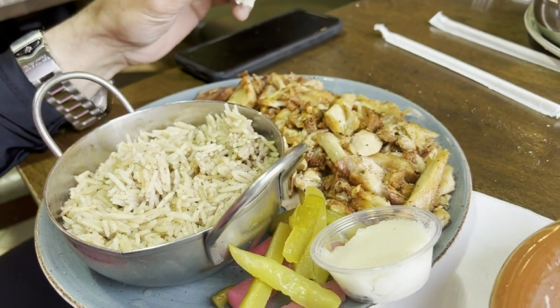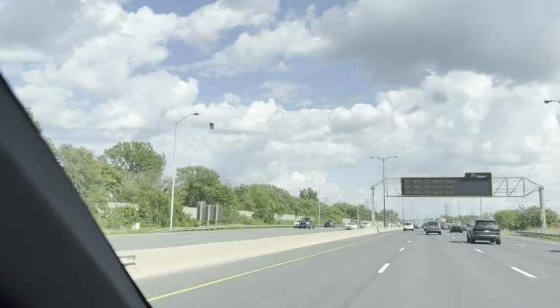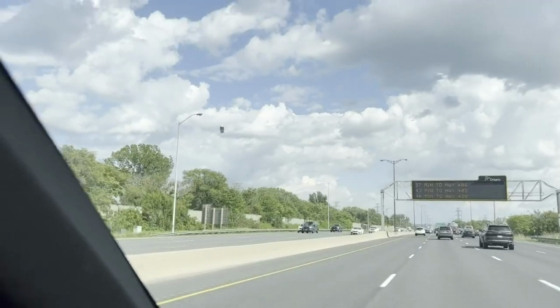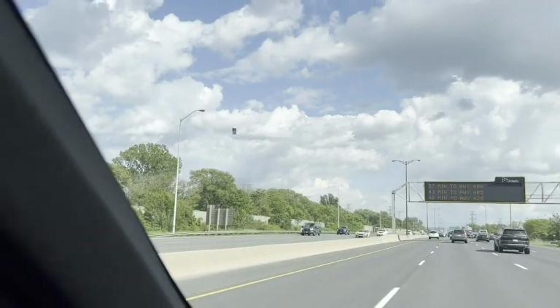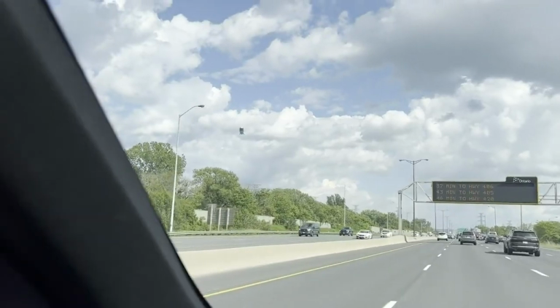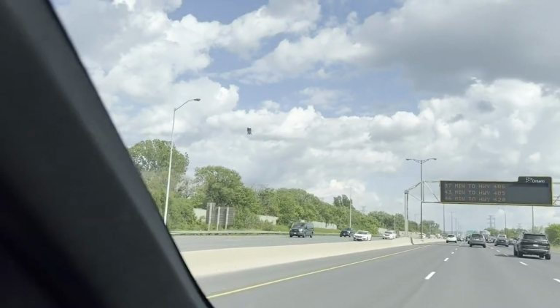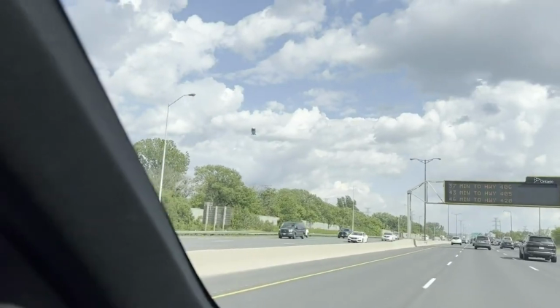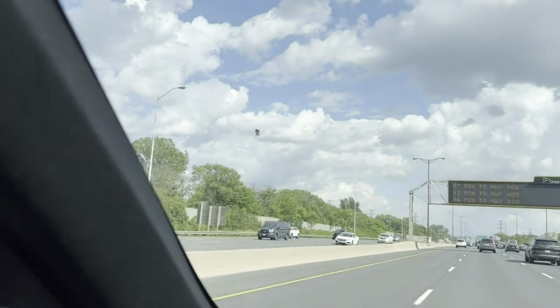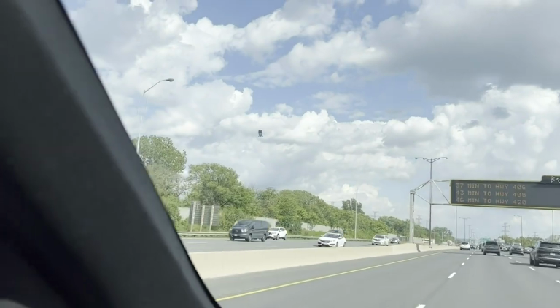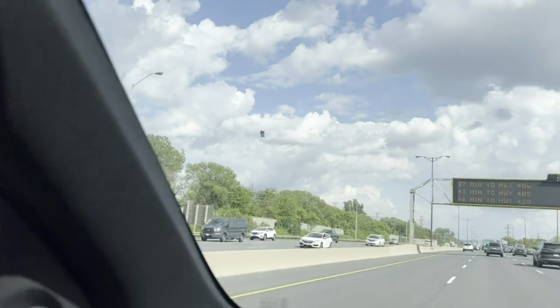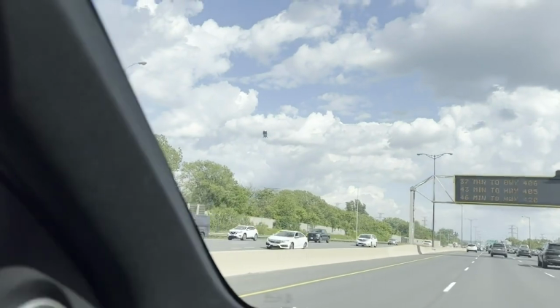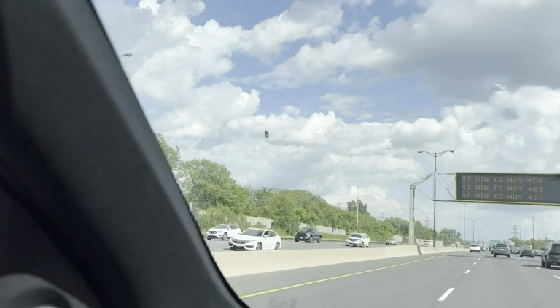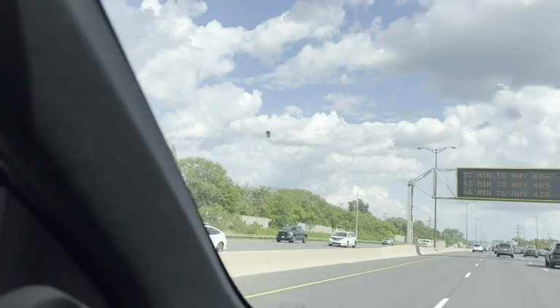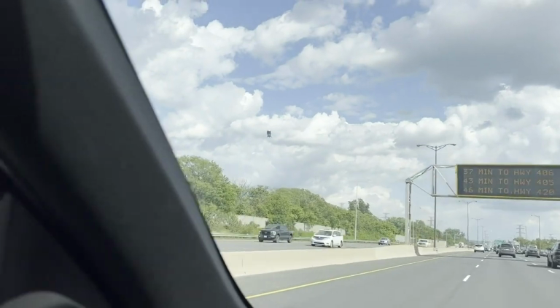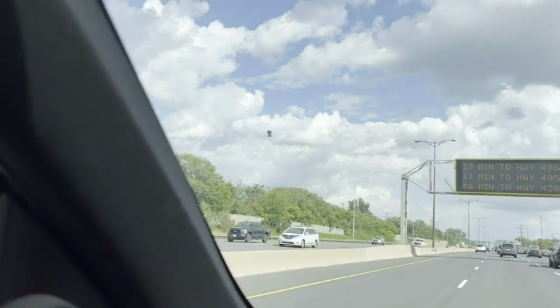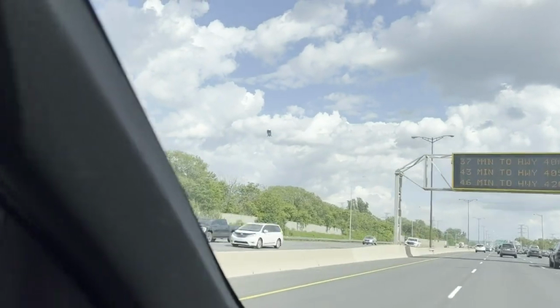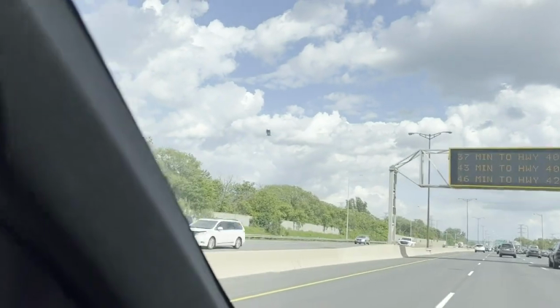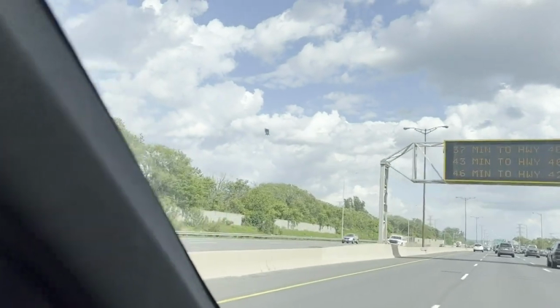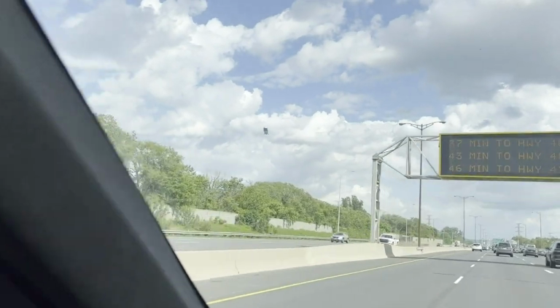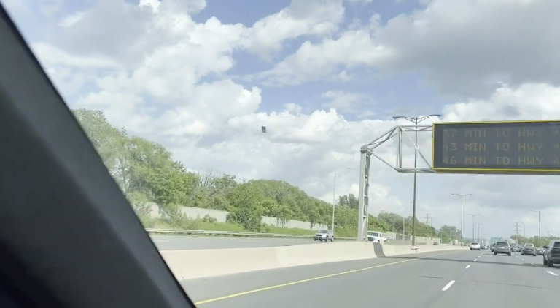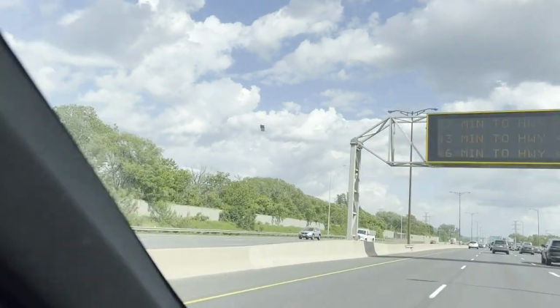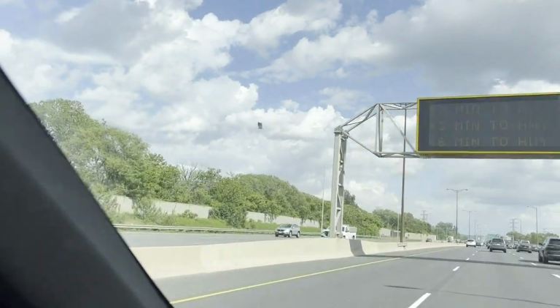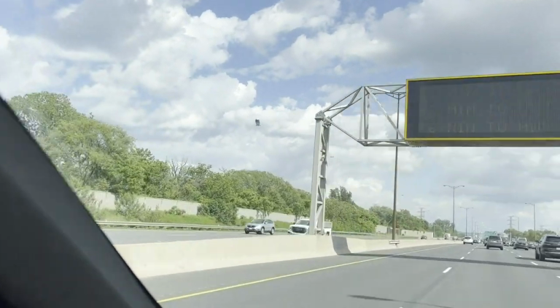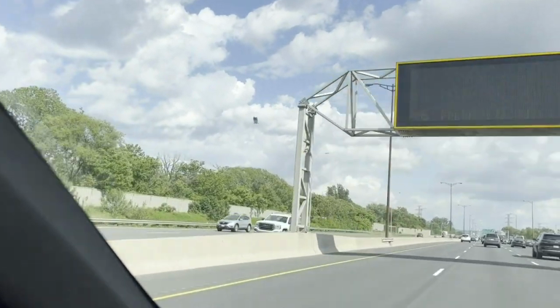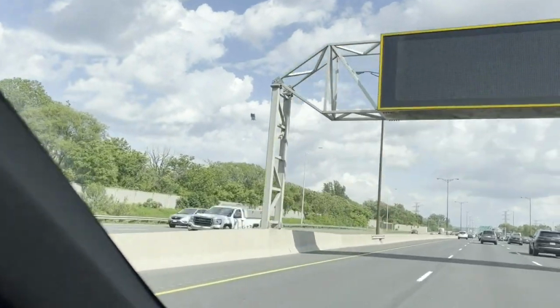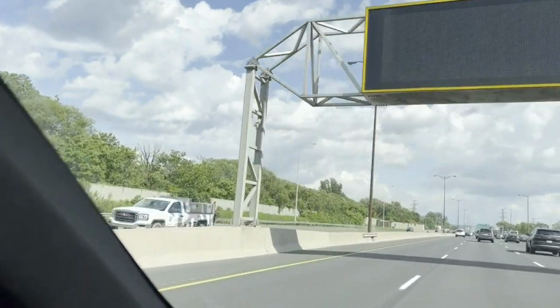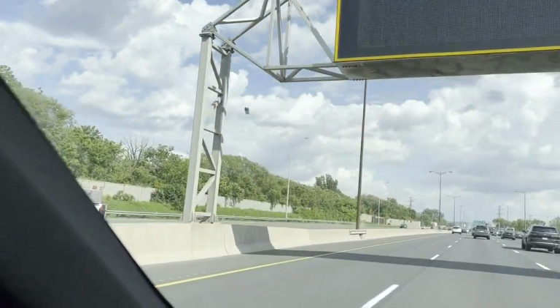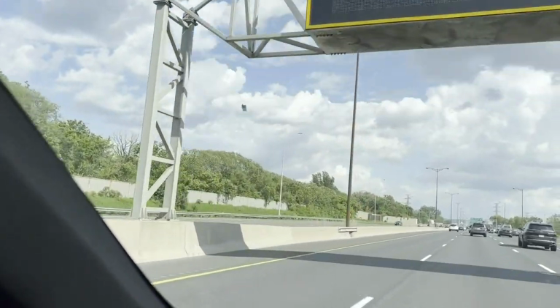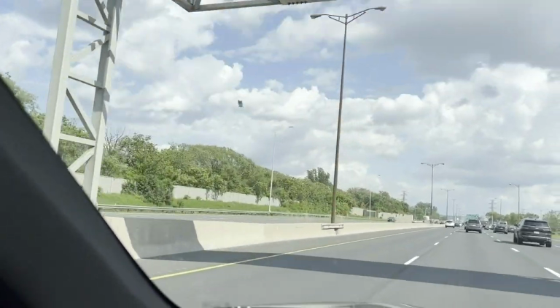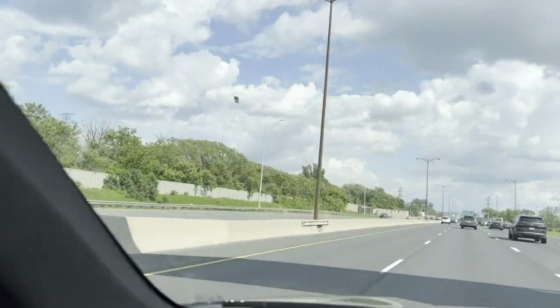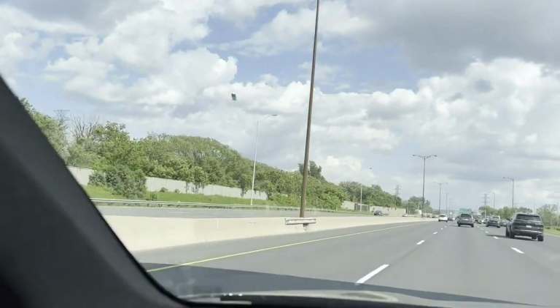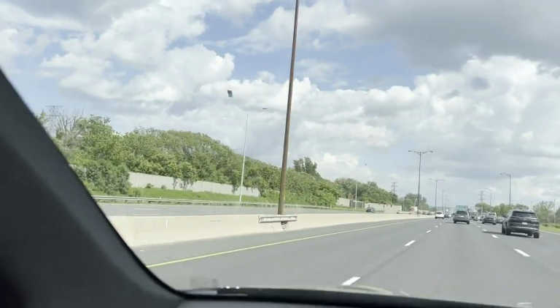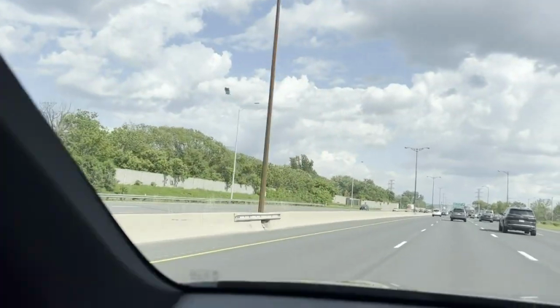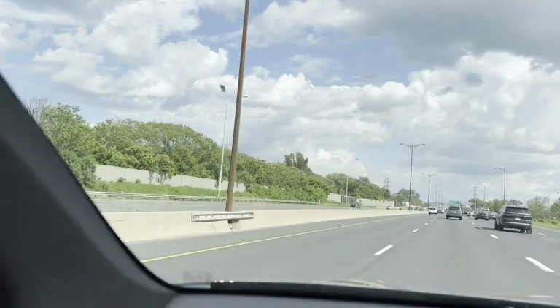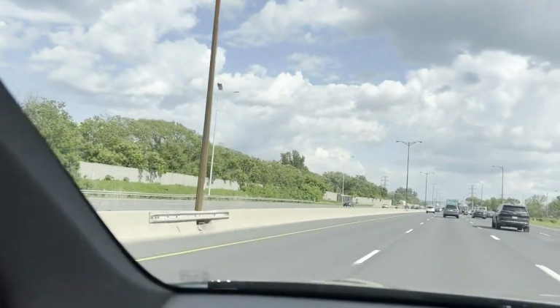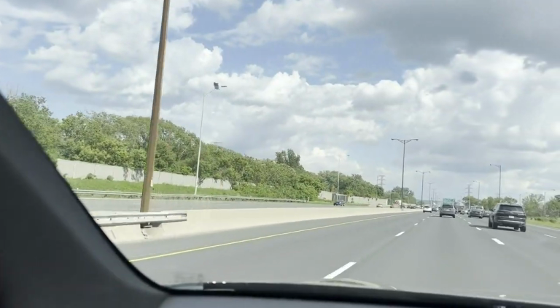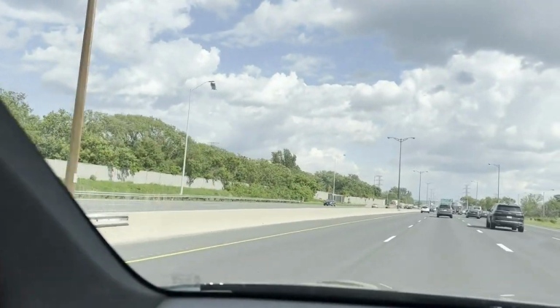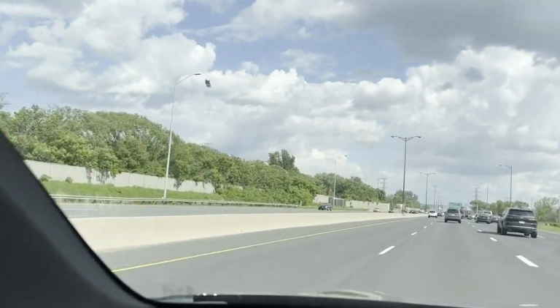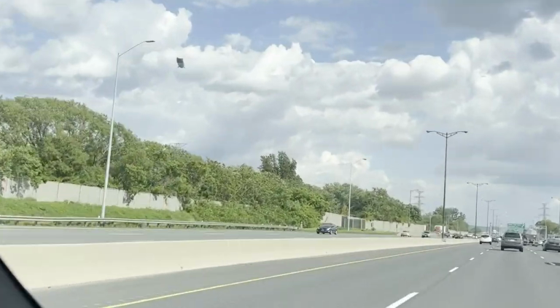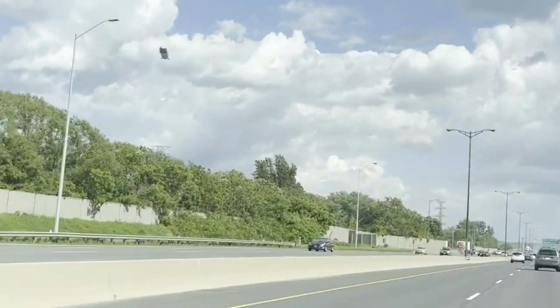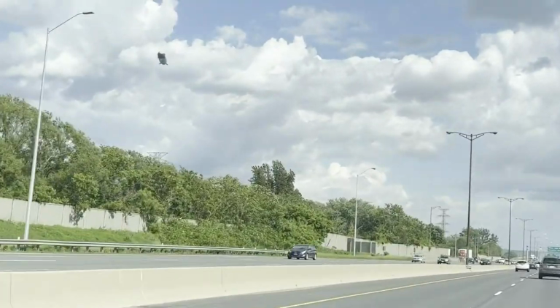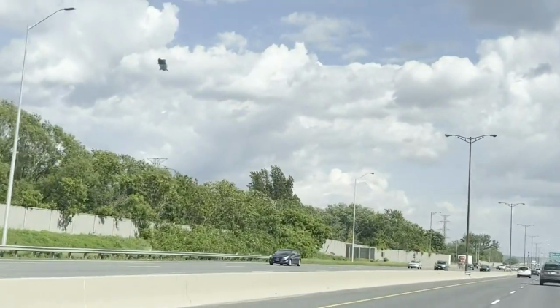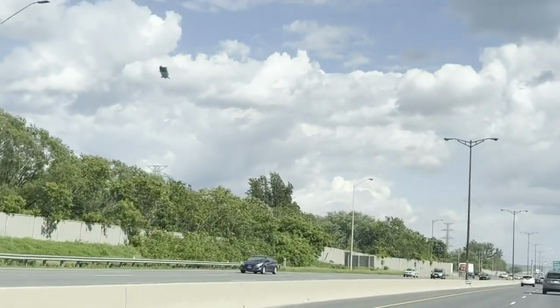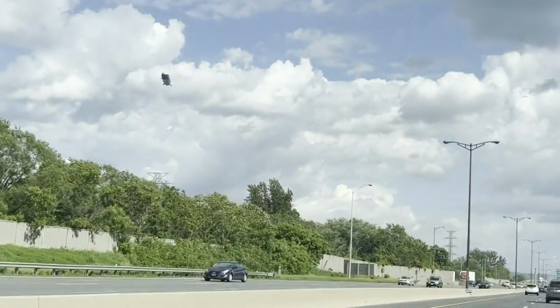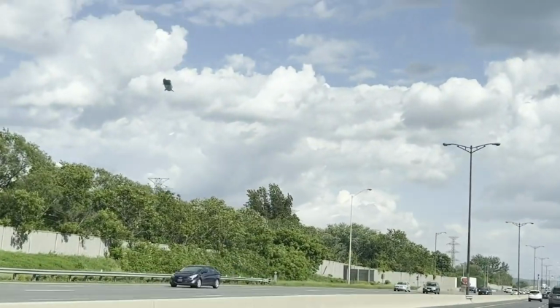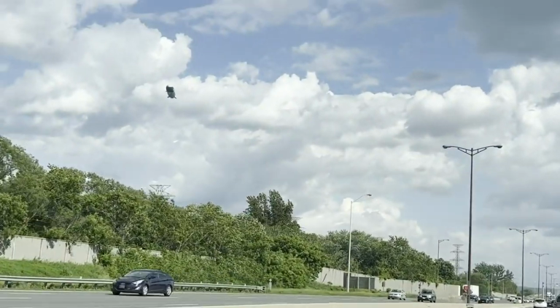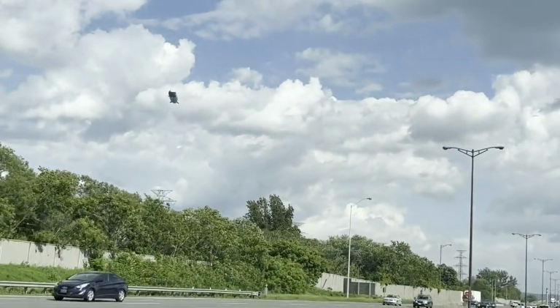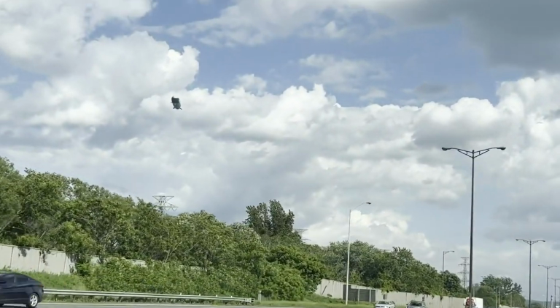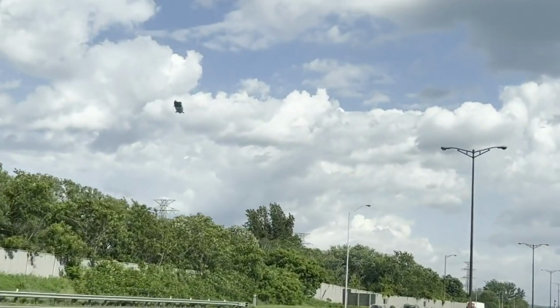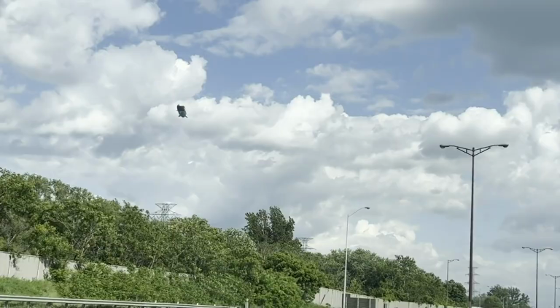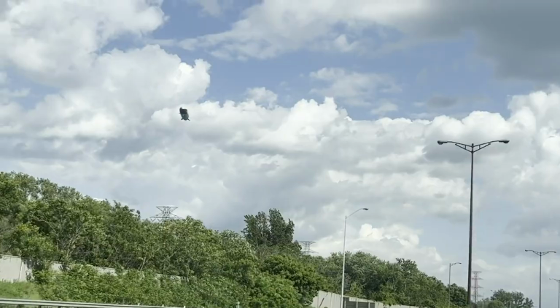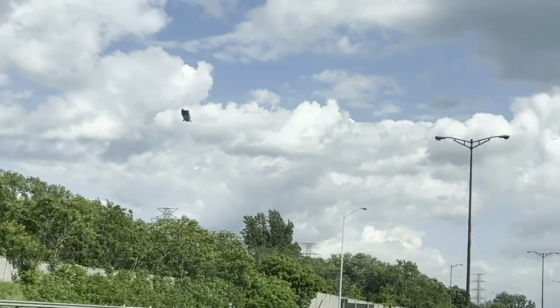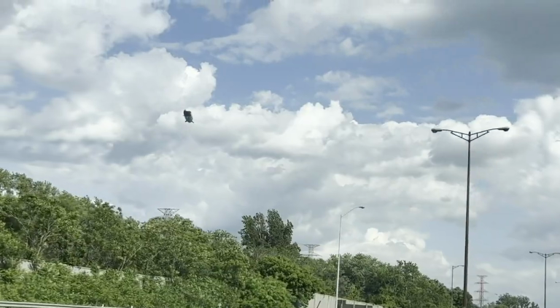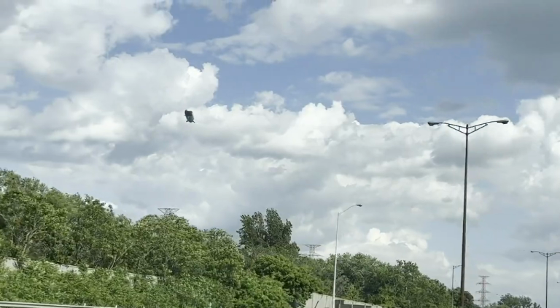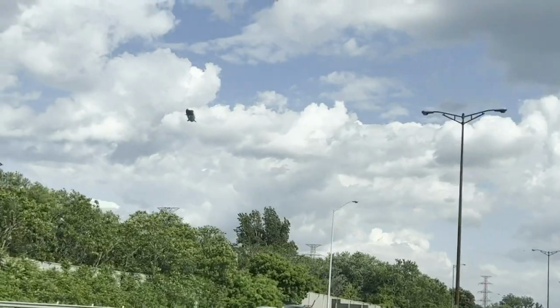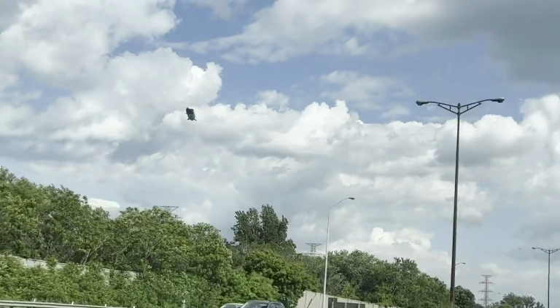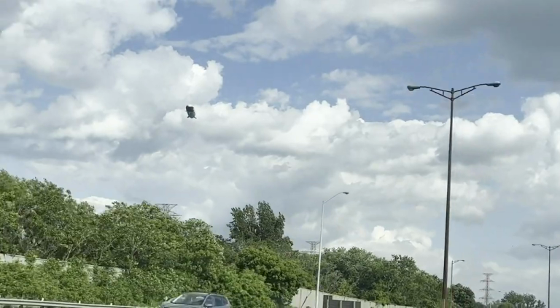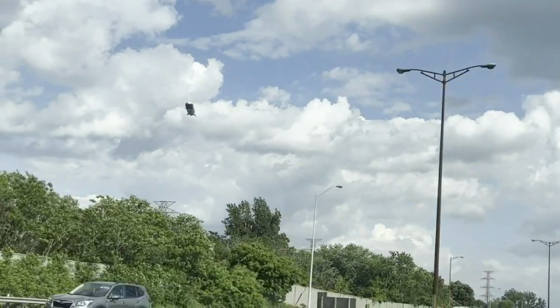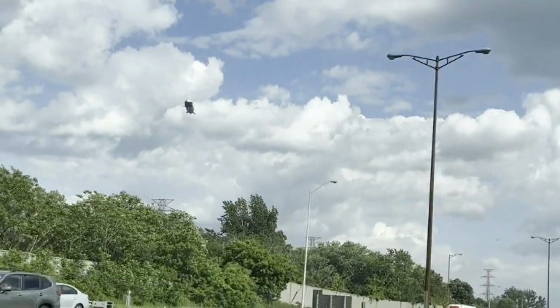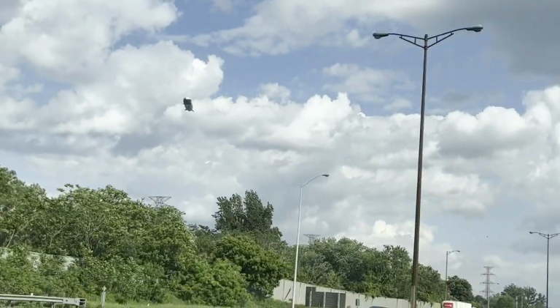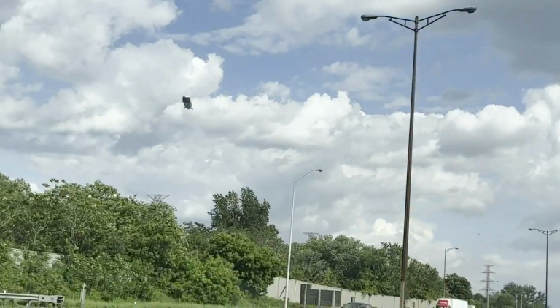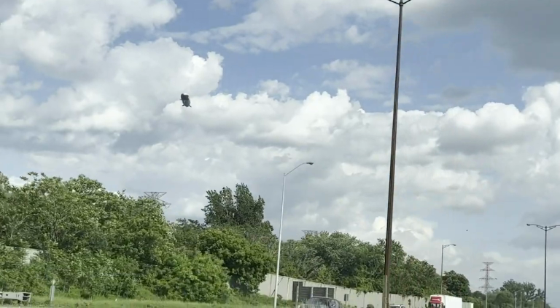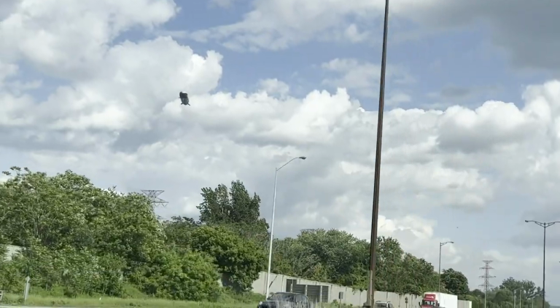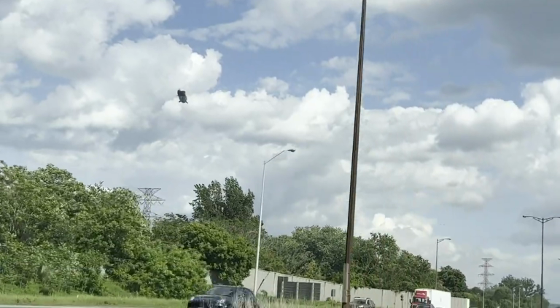Look what we see — it's a blimp in the sky!